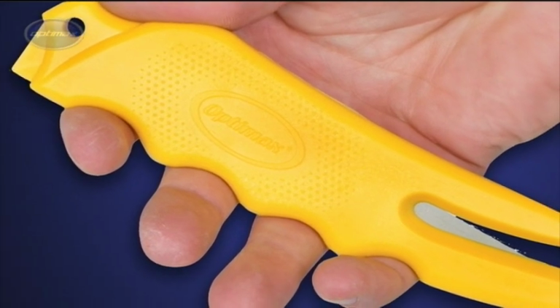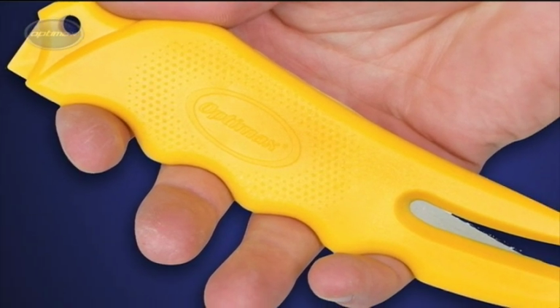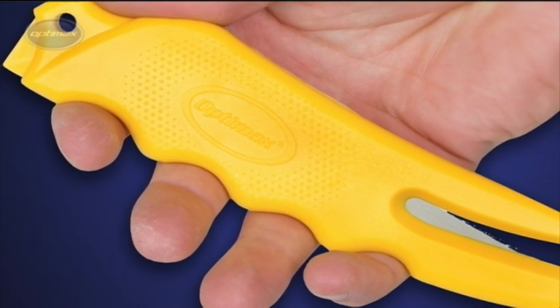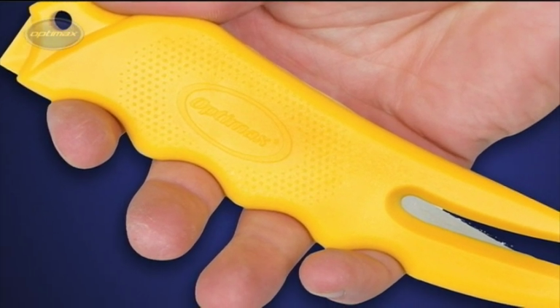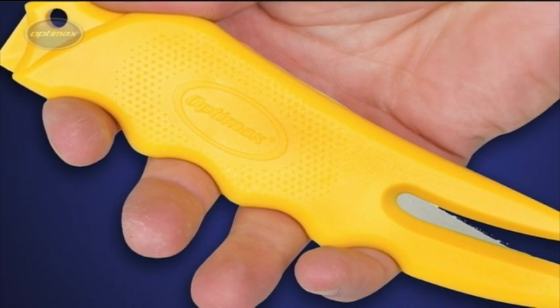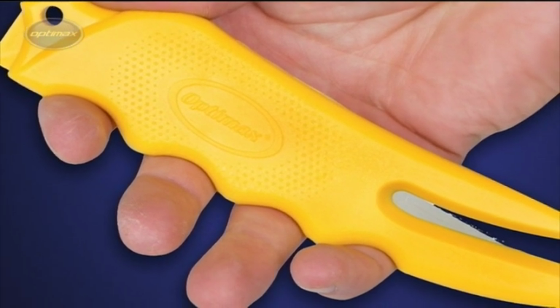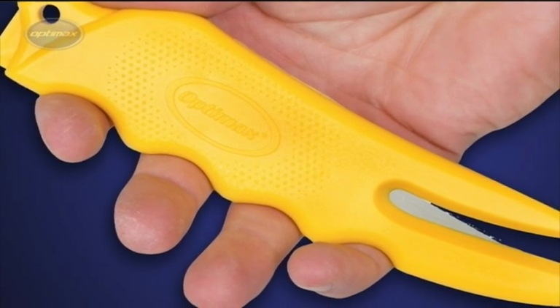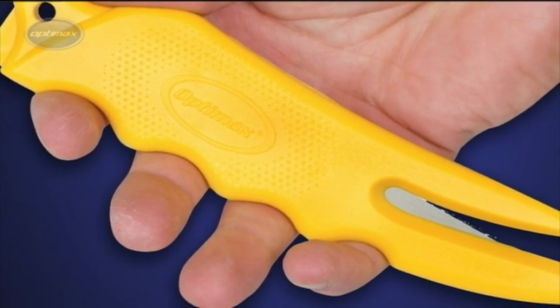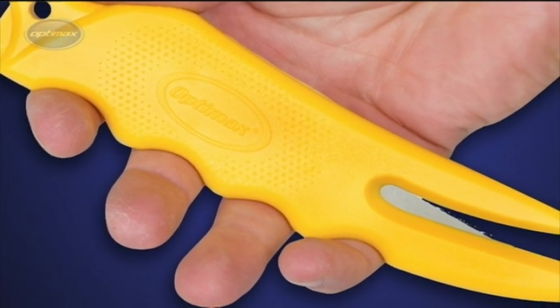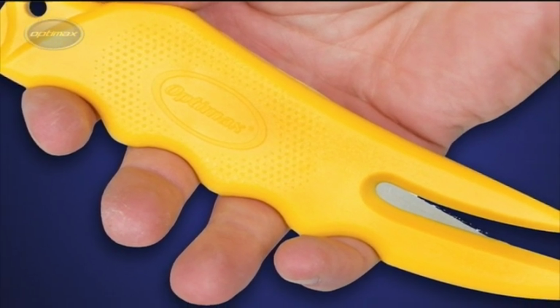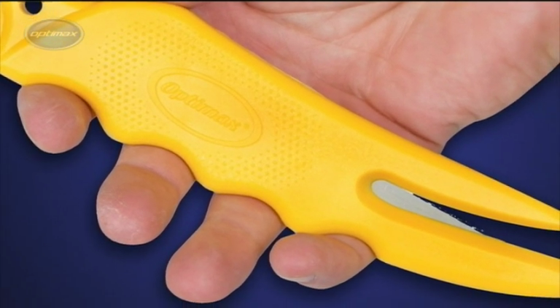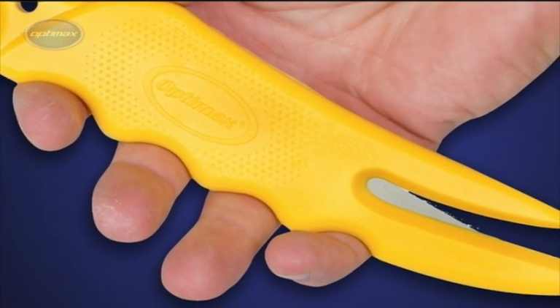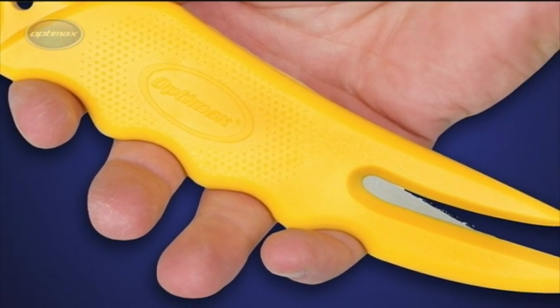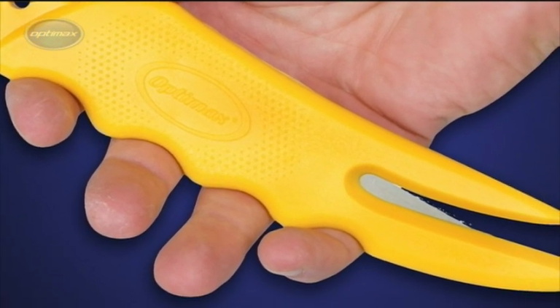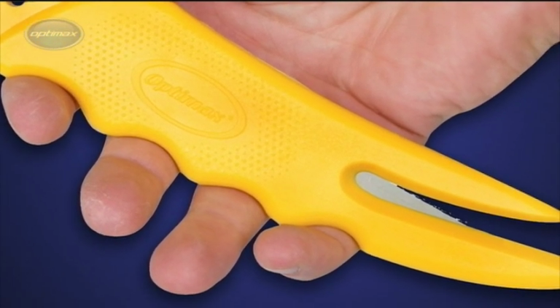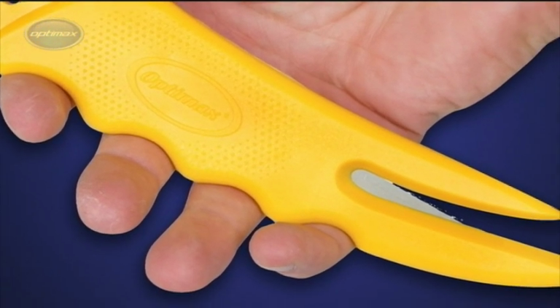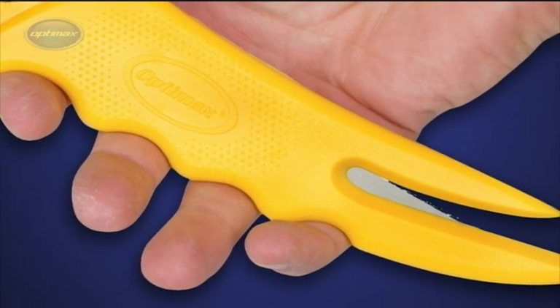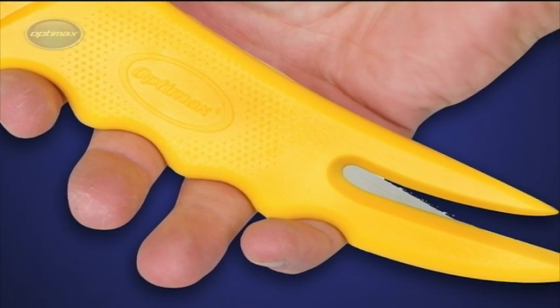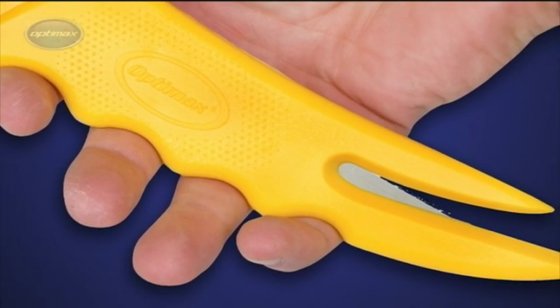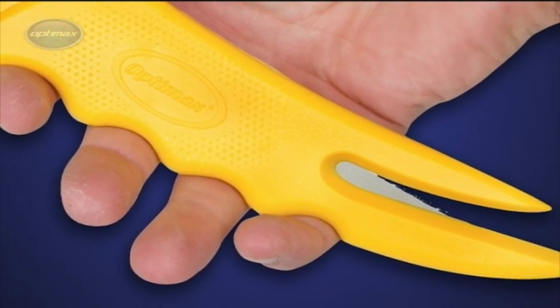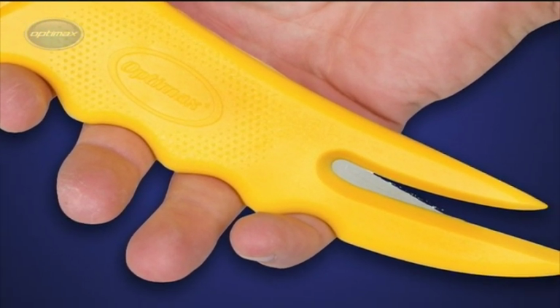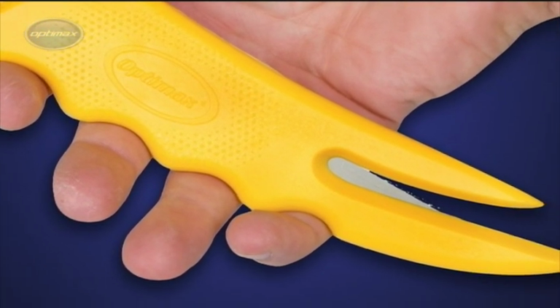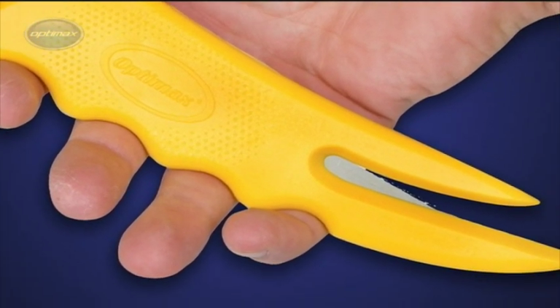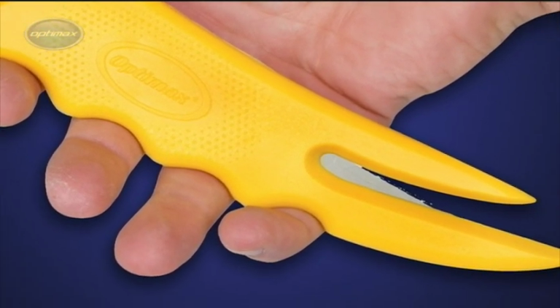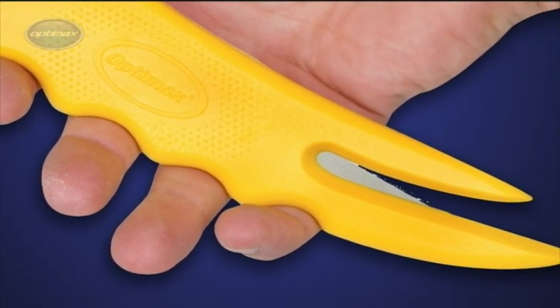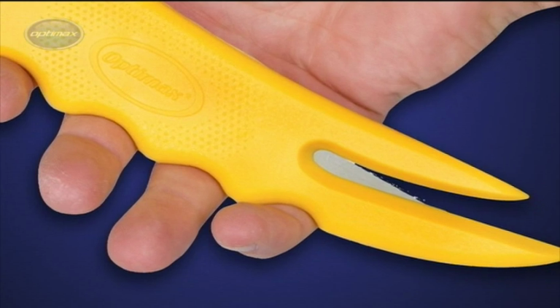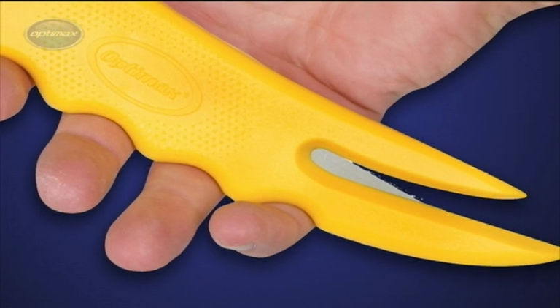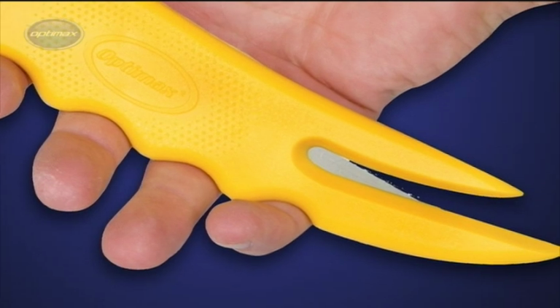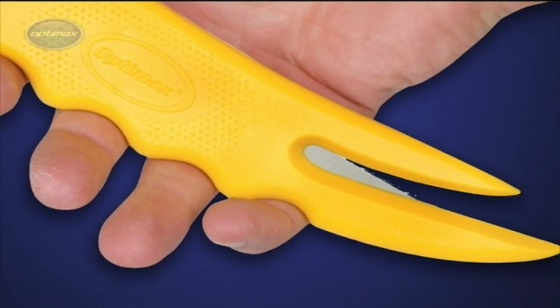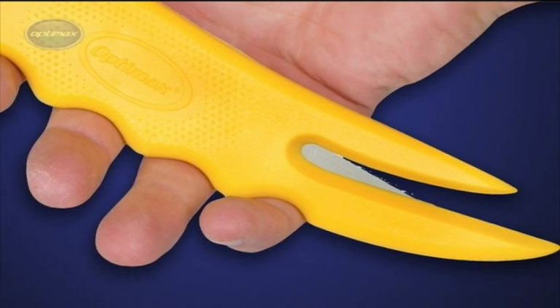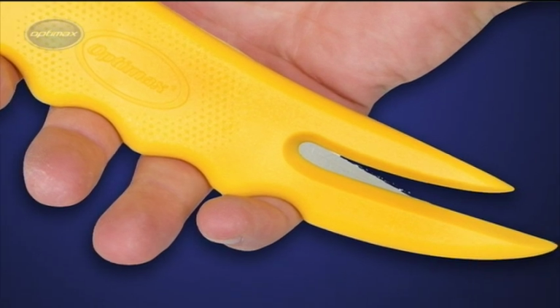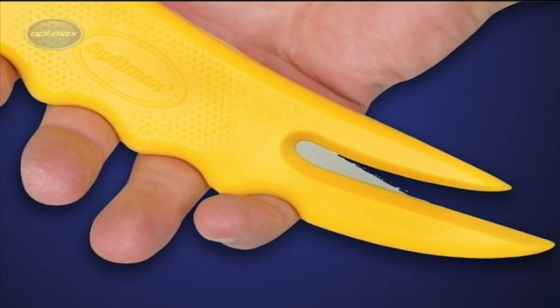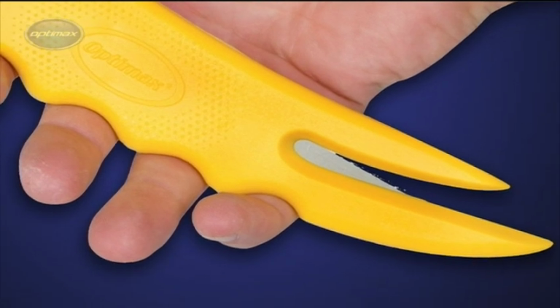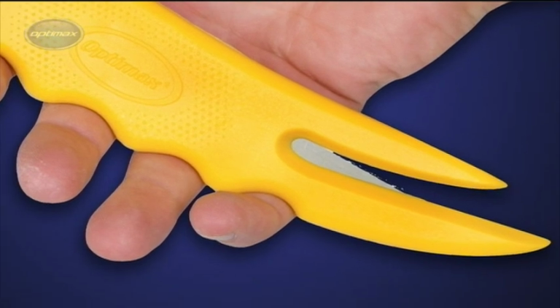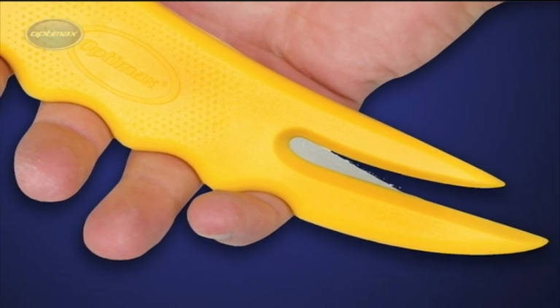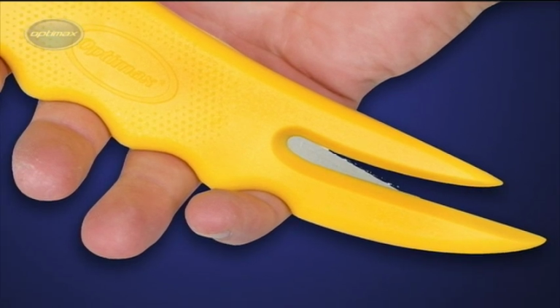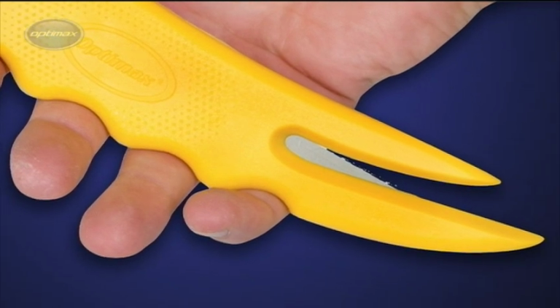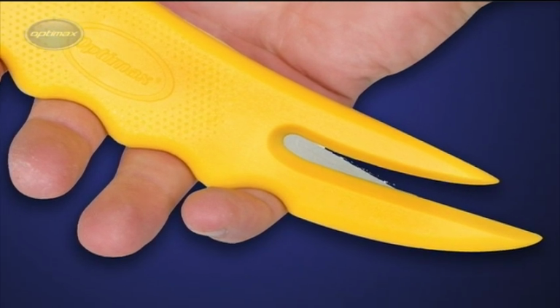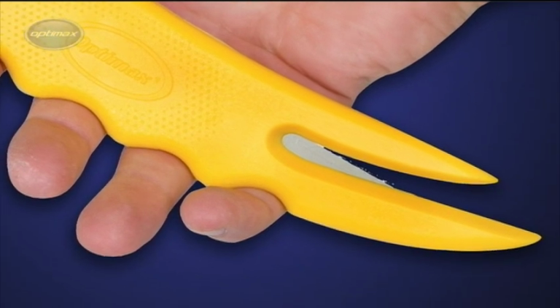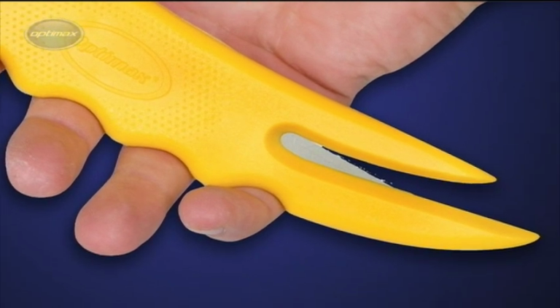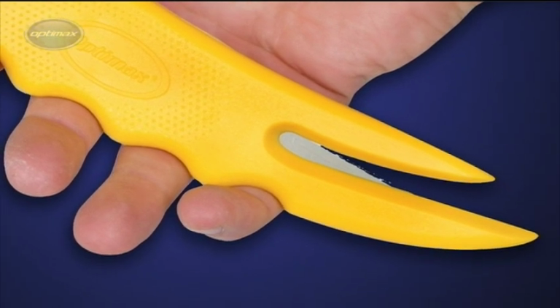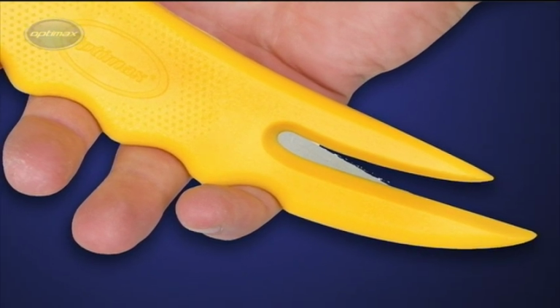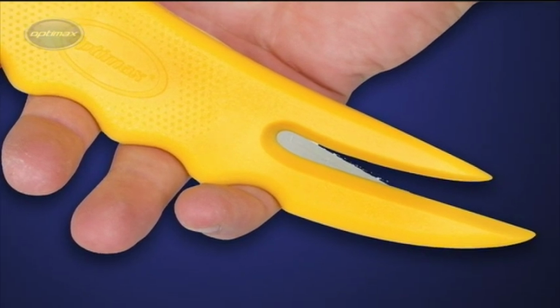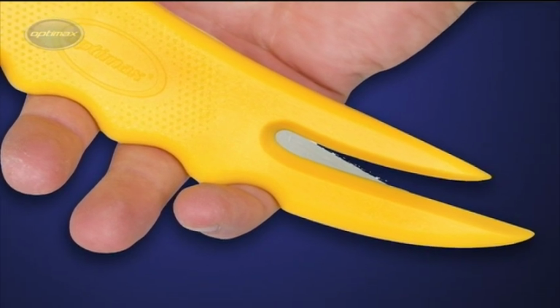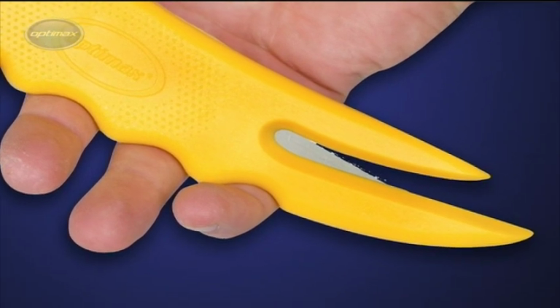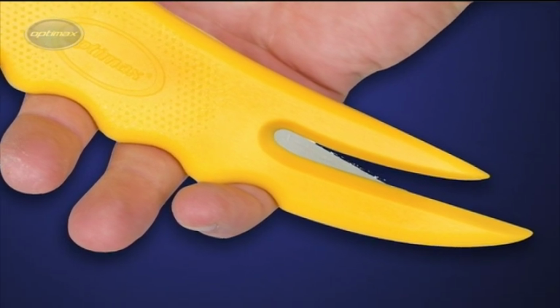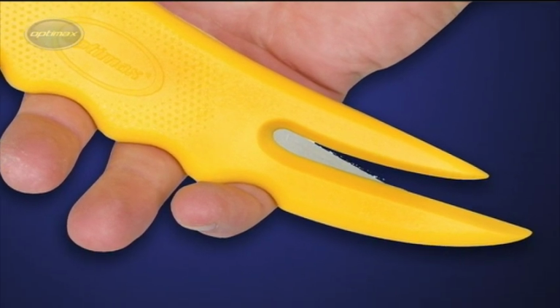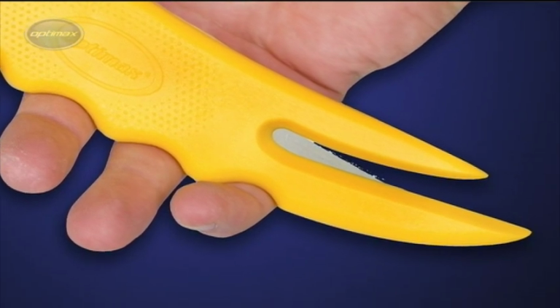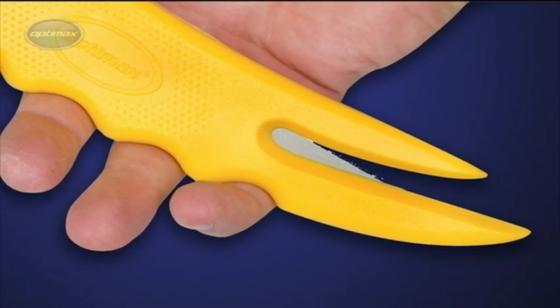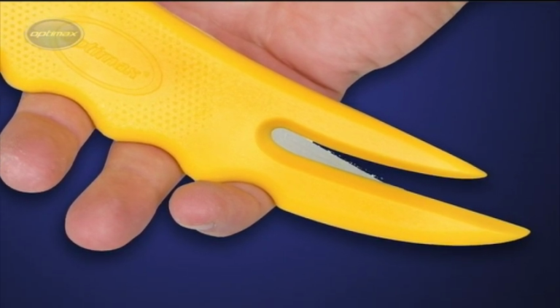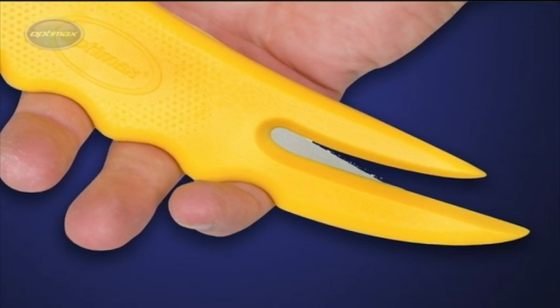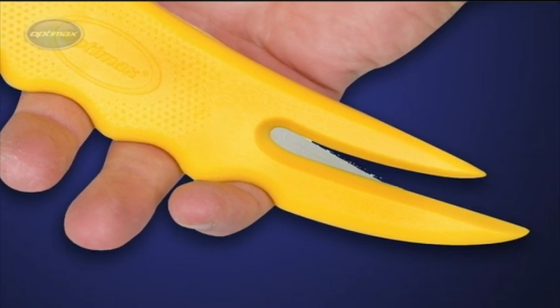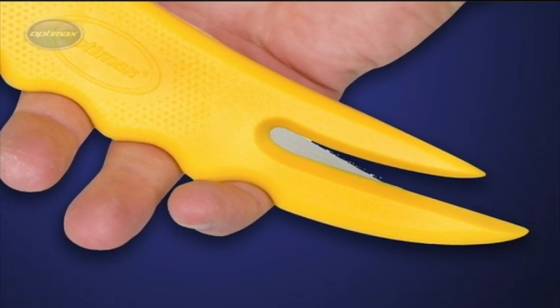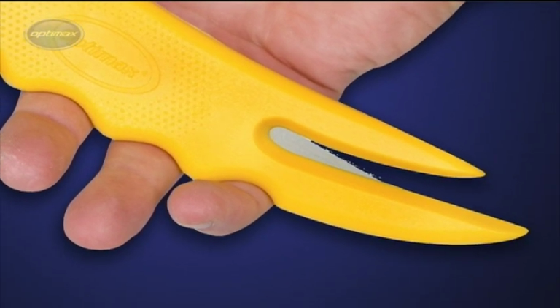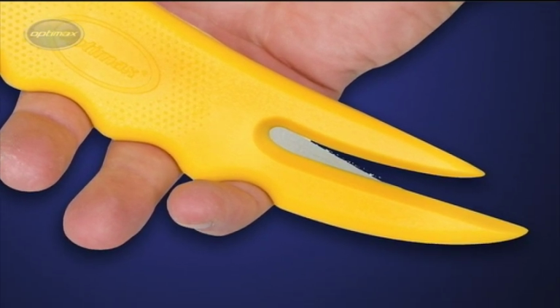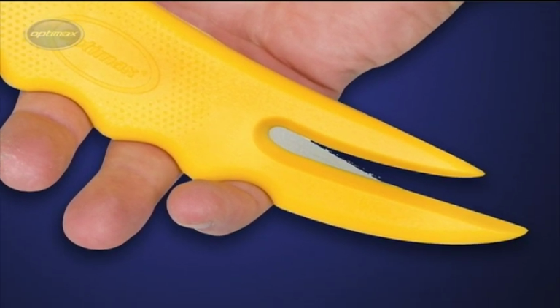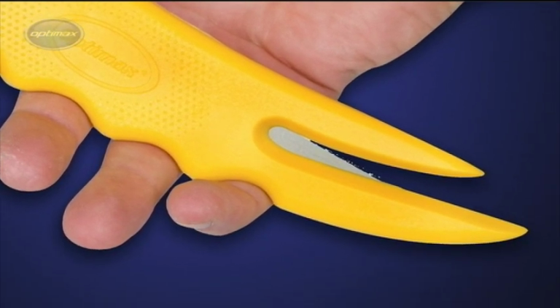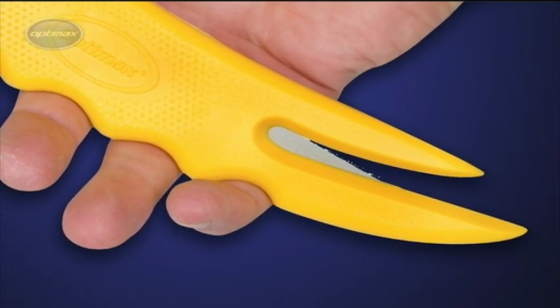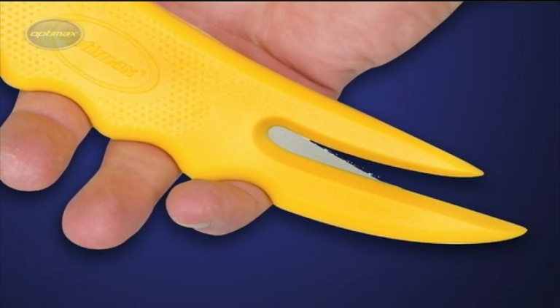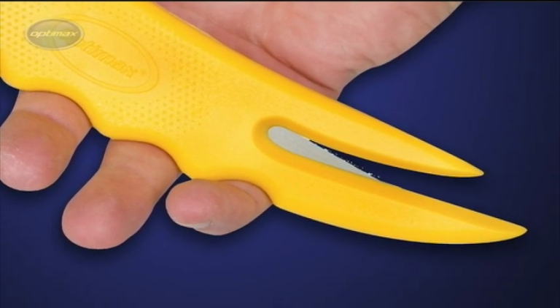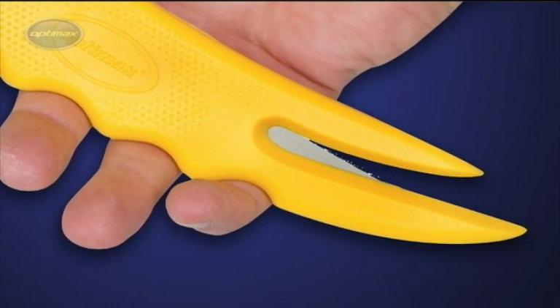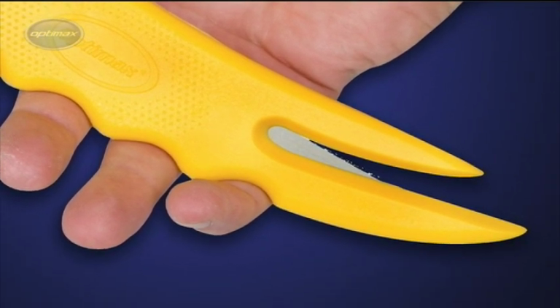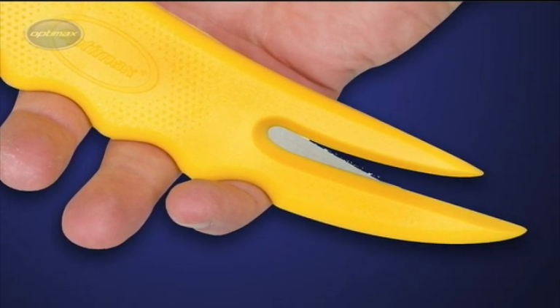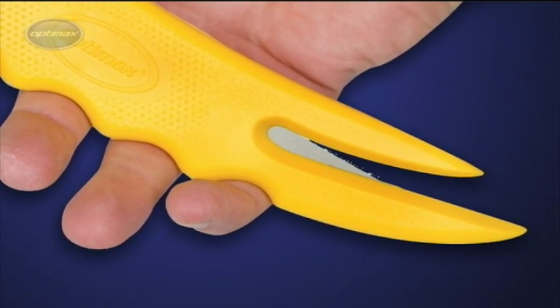With a wider body profile and embossed area, the CX-3 Cruise Cutter offers excellent grip and control.